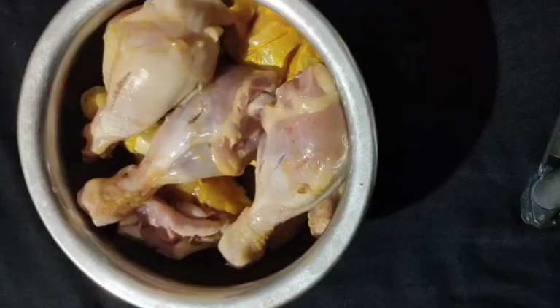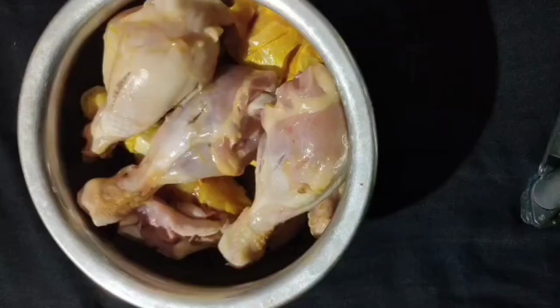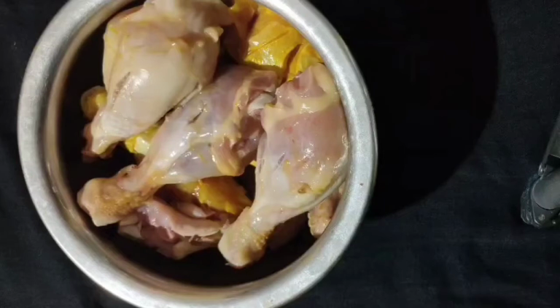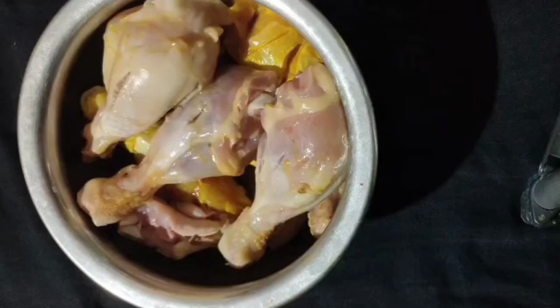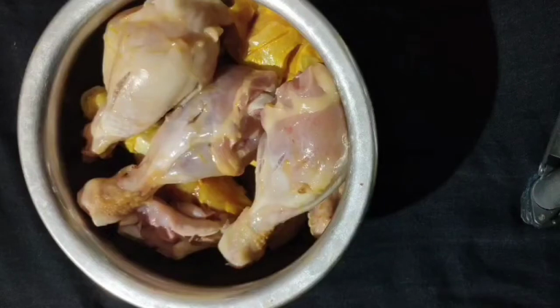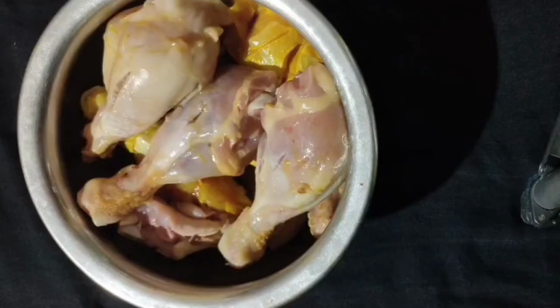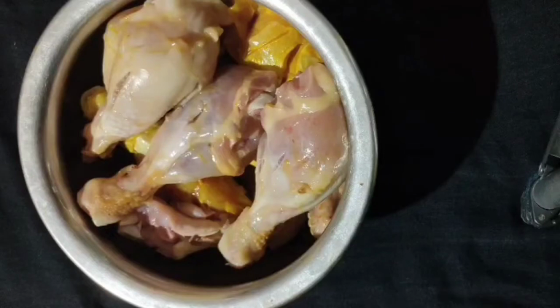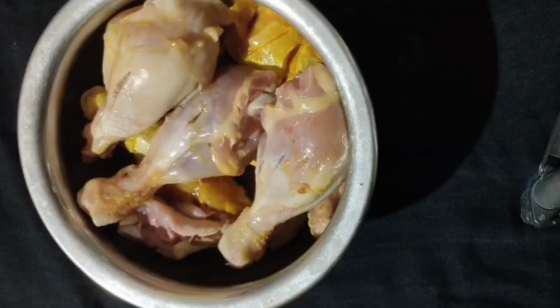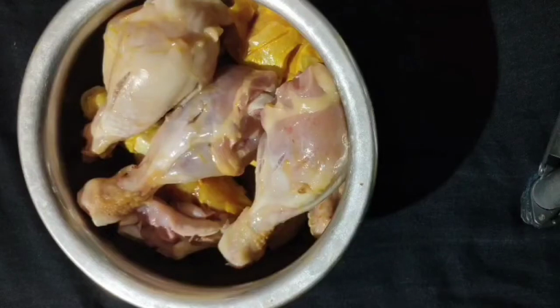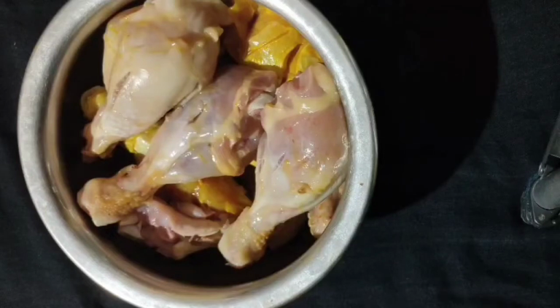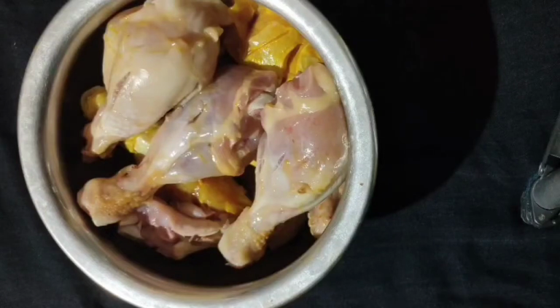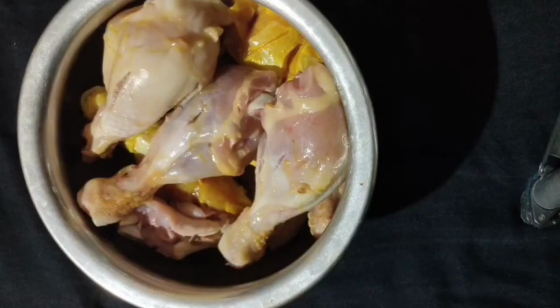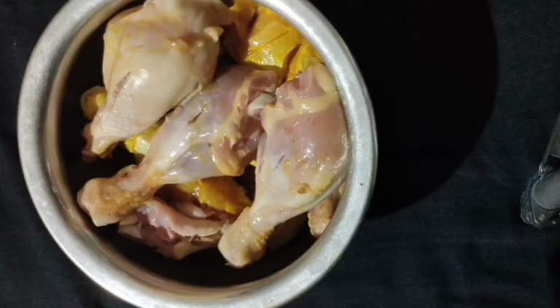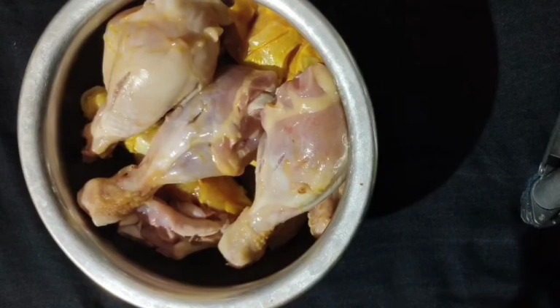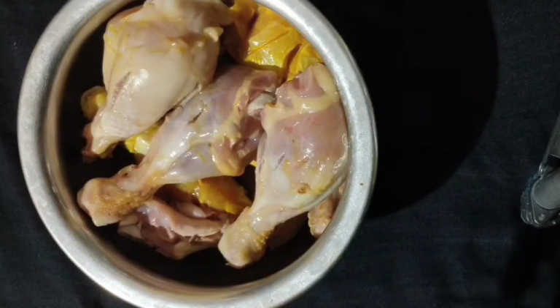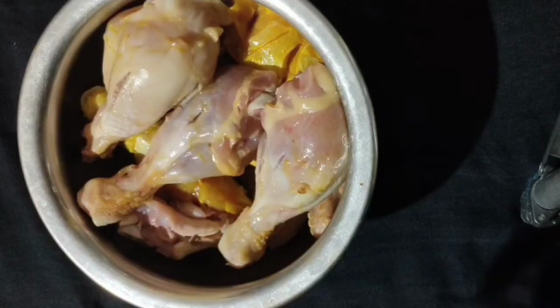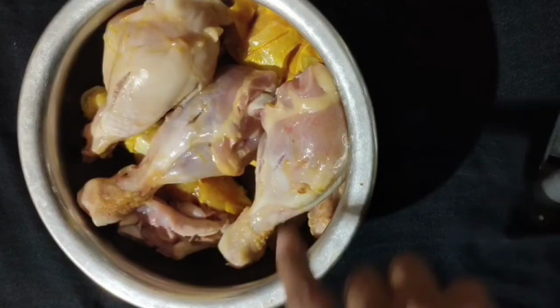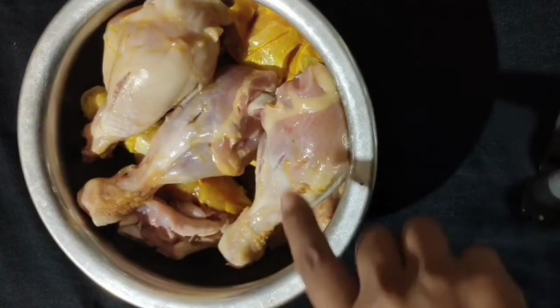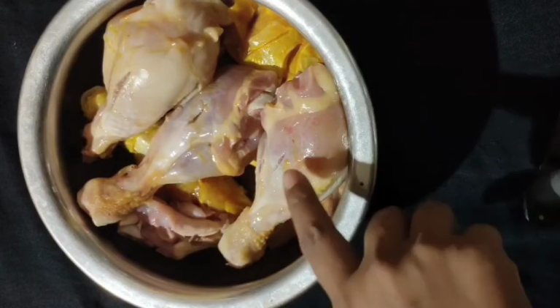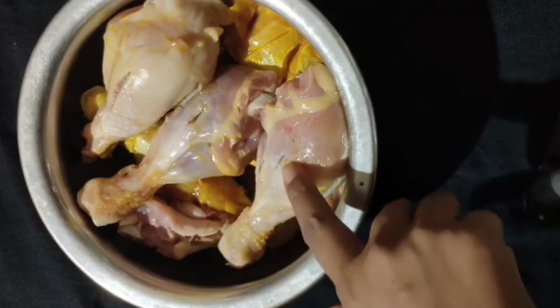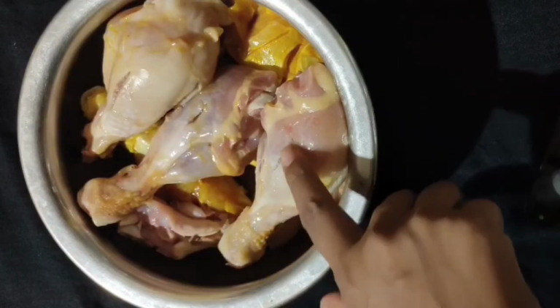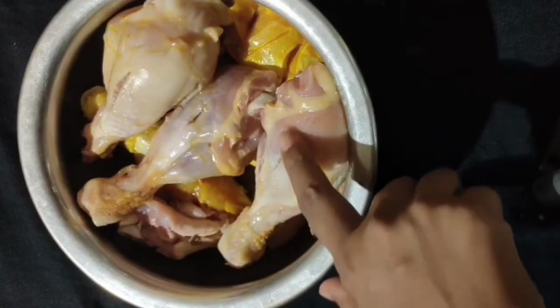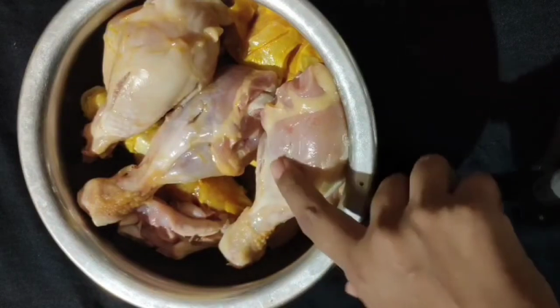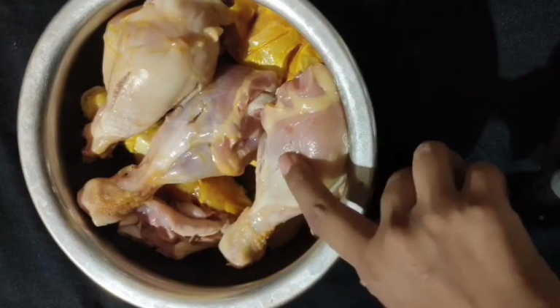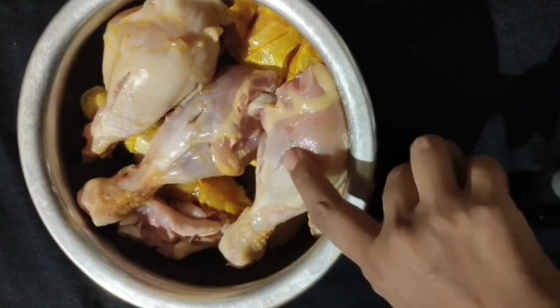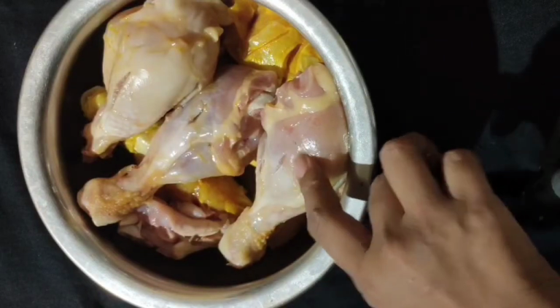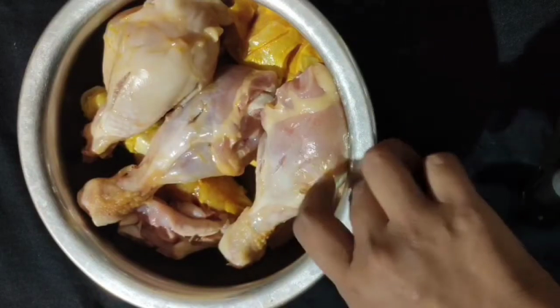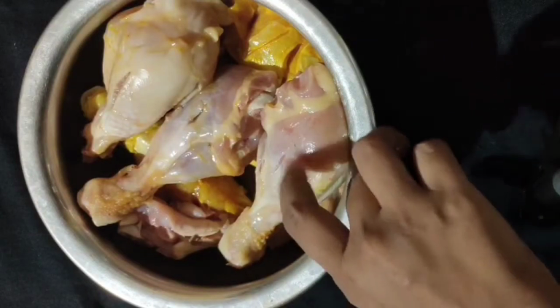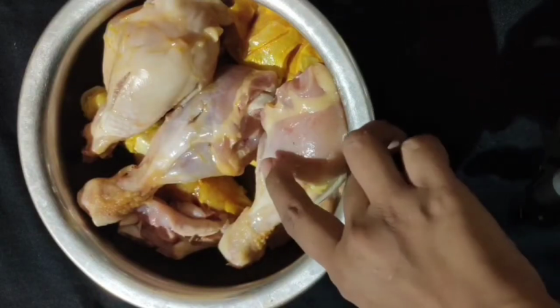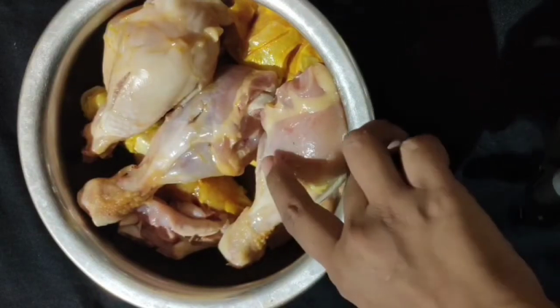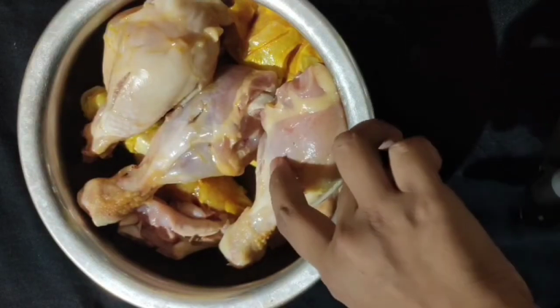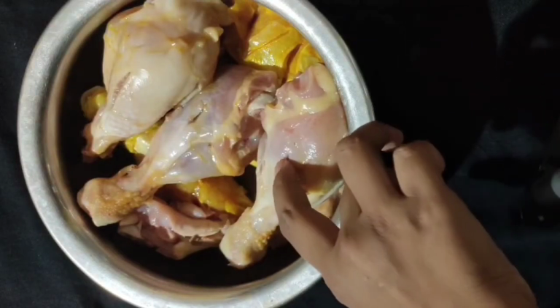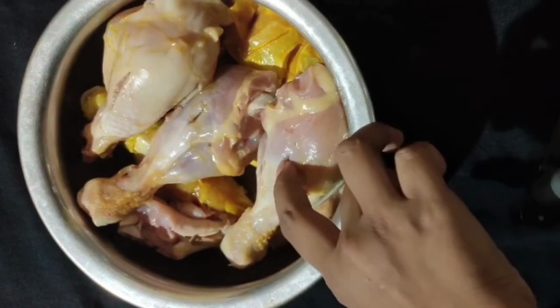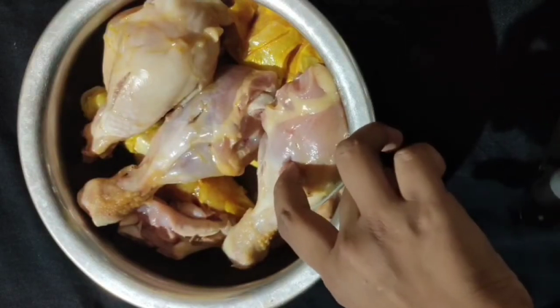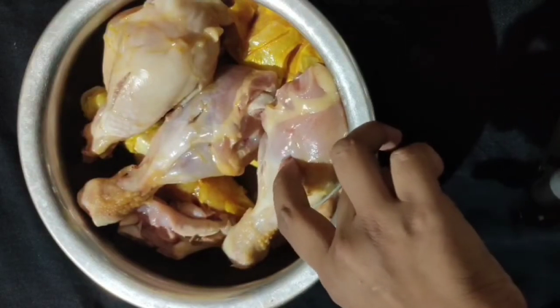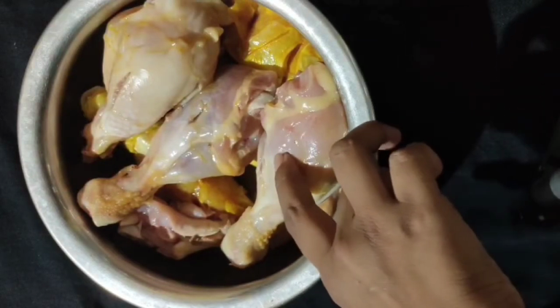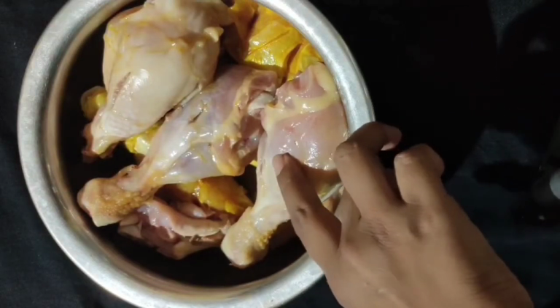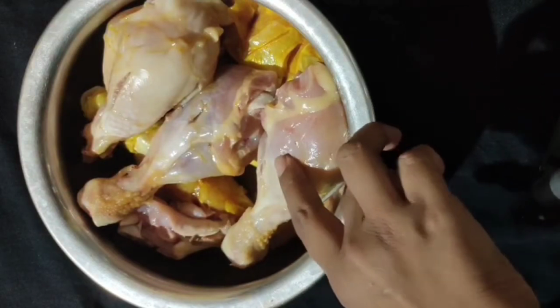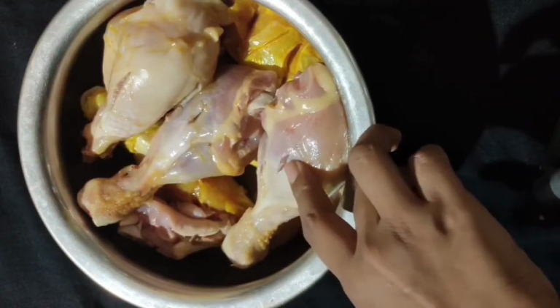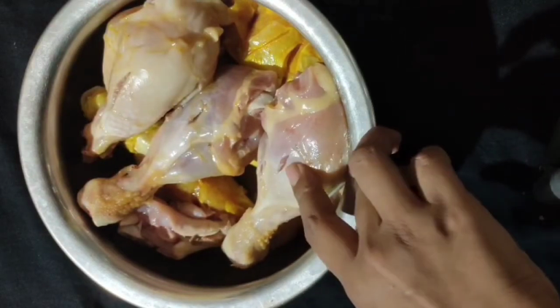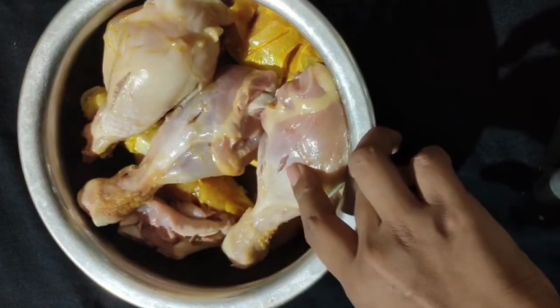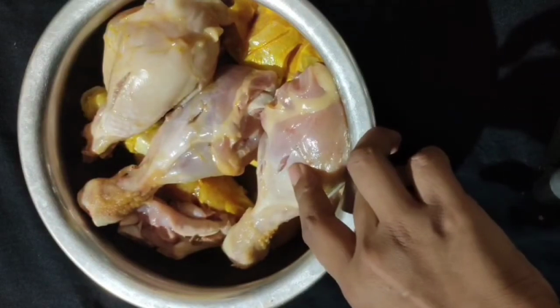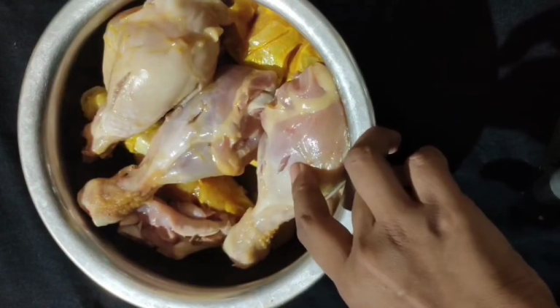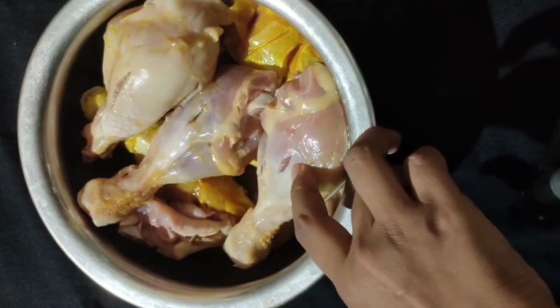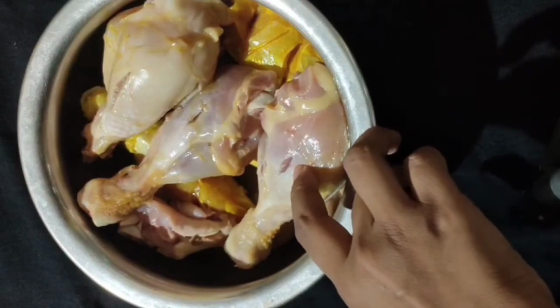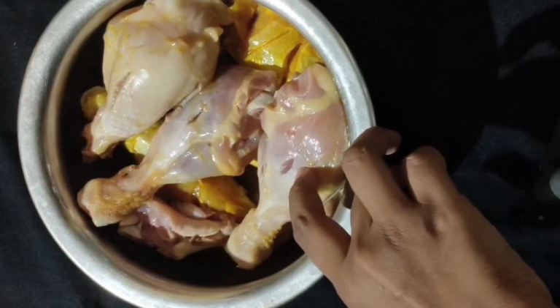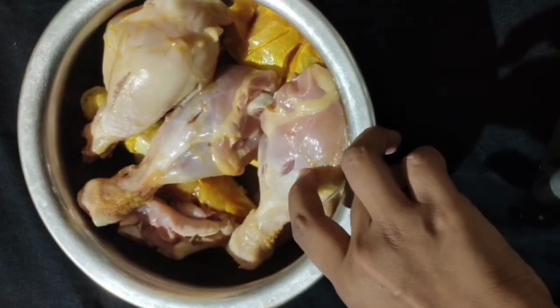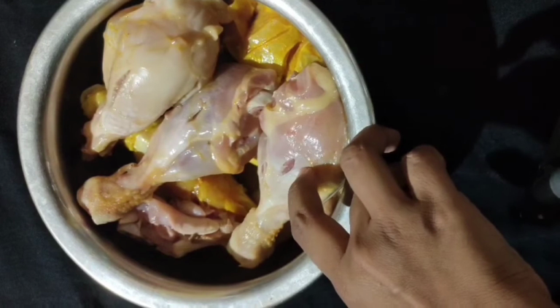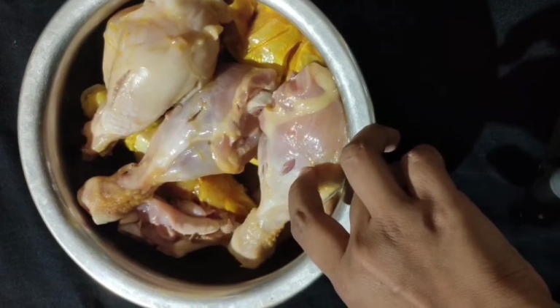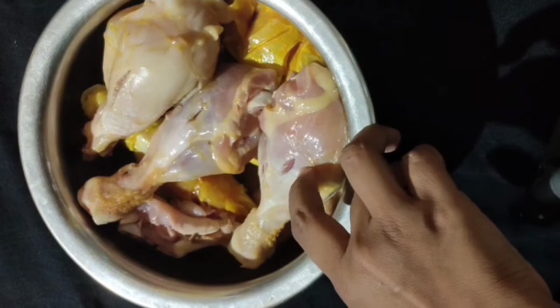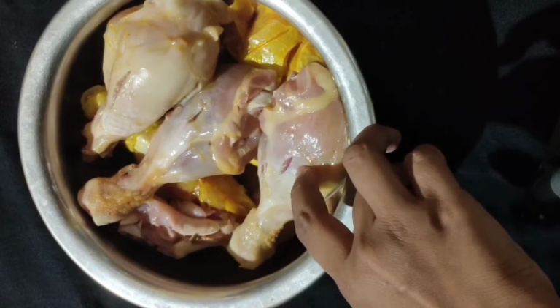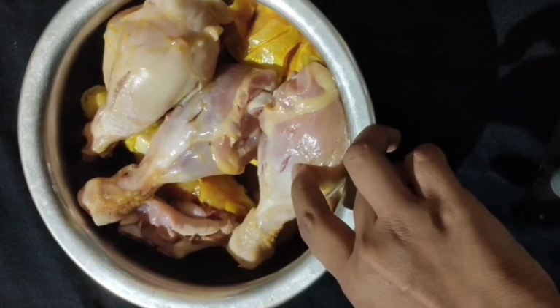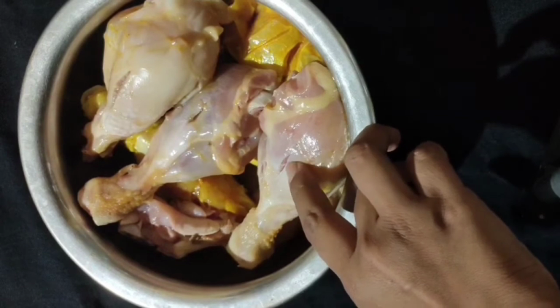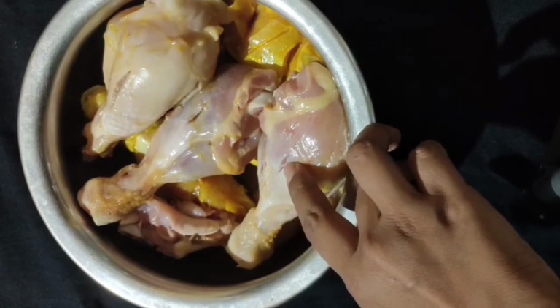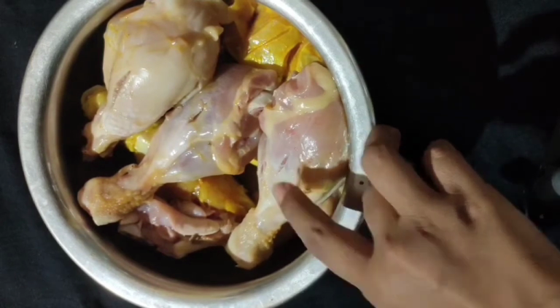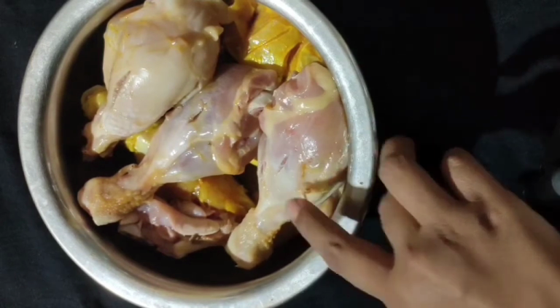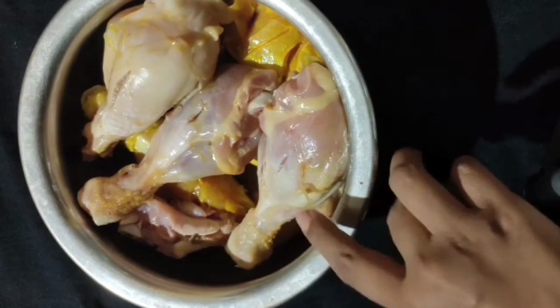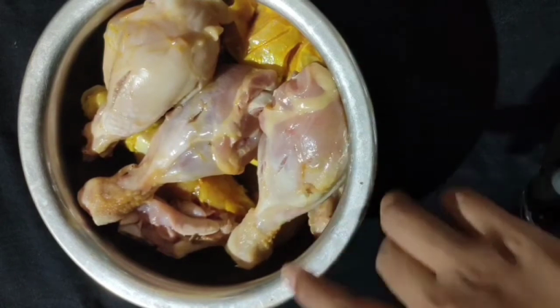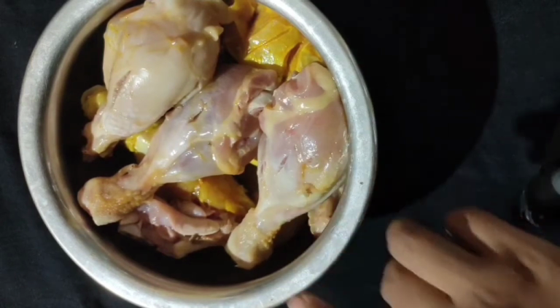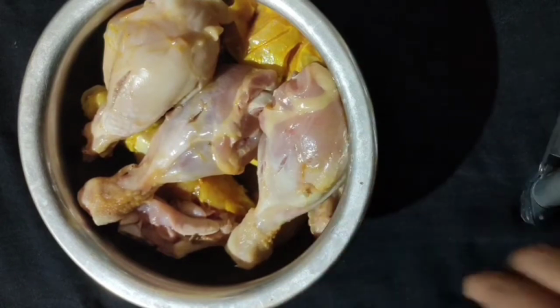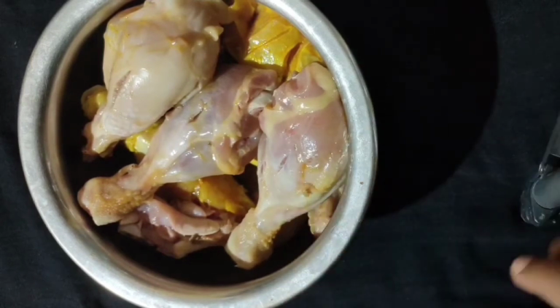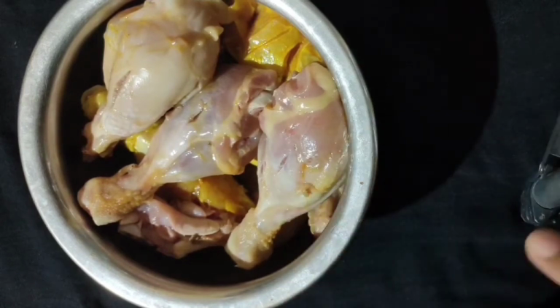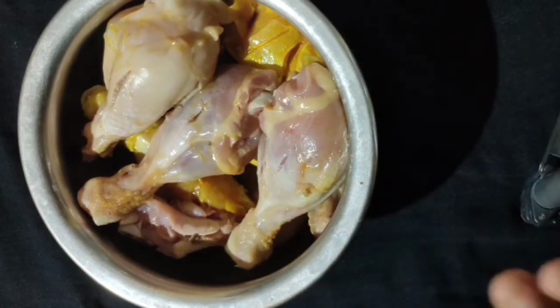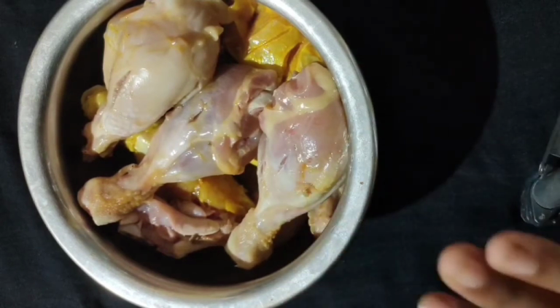First, I am going to make the chicken leg paste. Then I am going to wash it with salt.